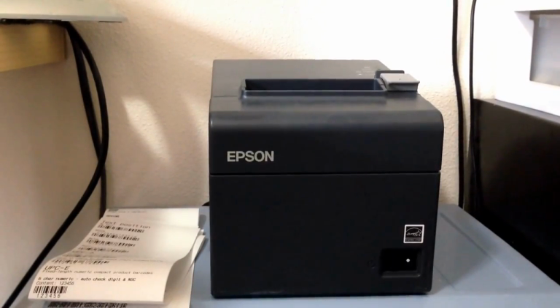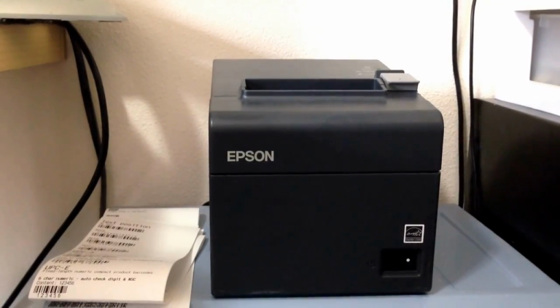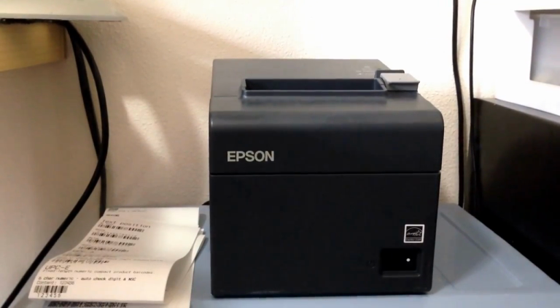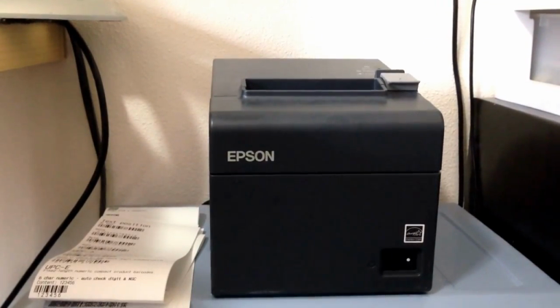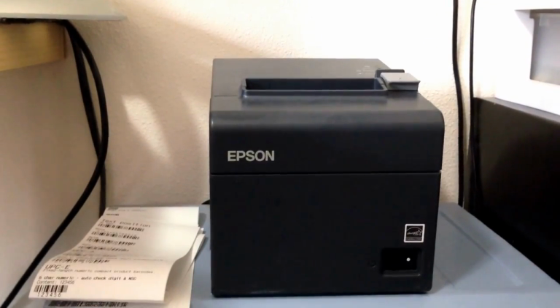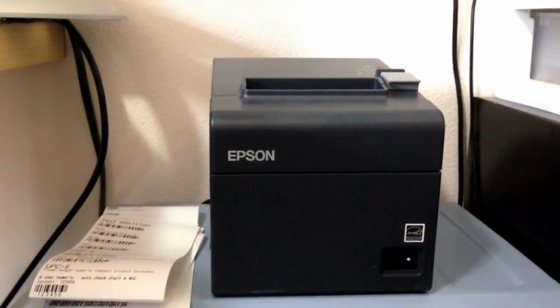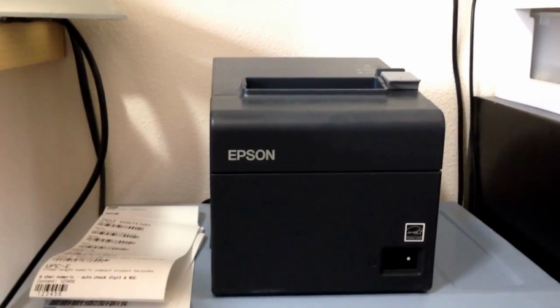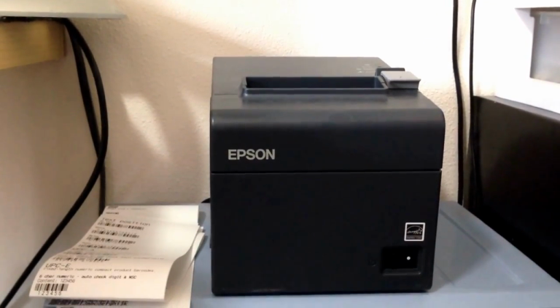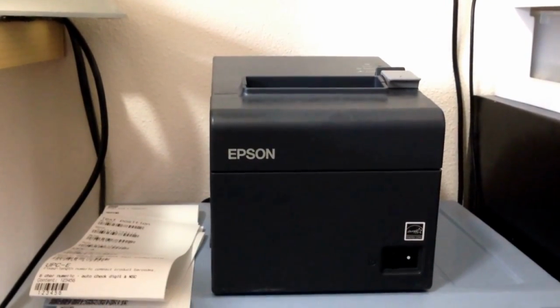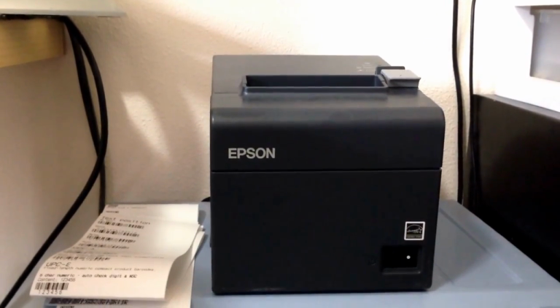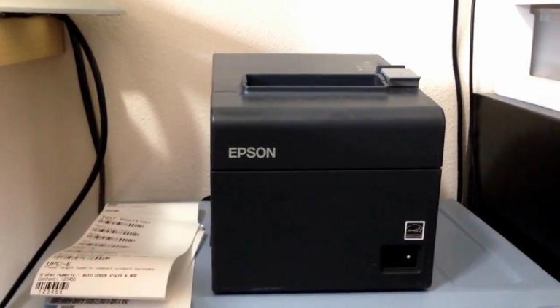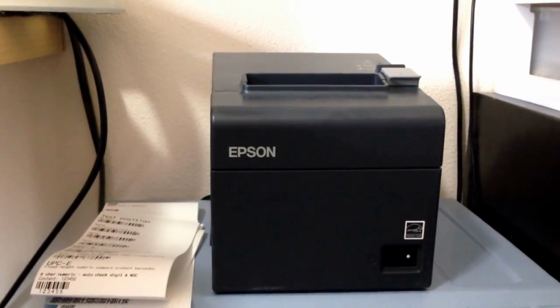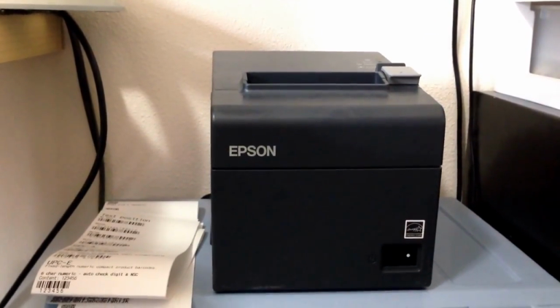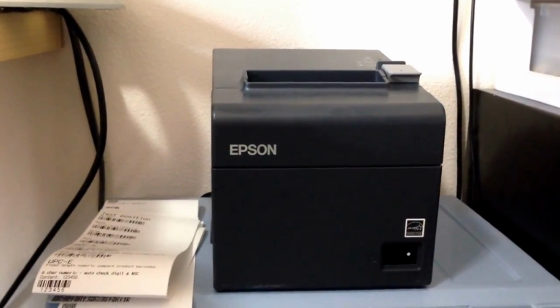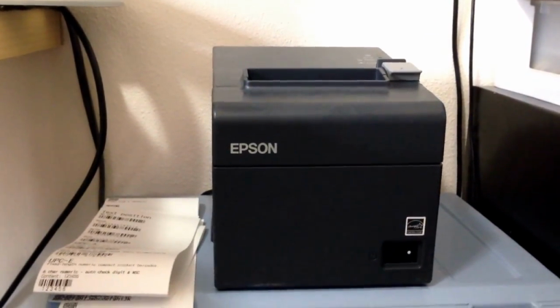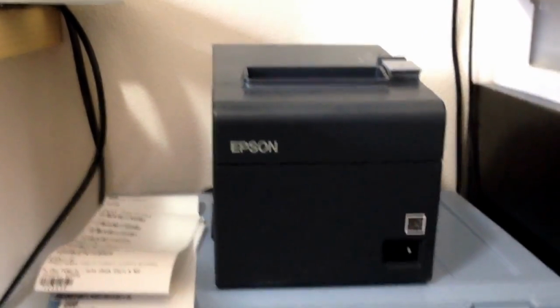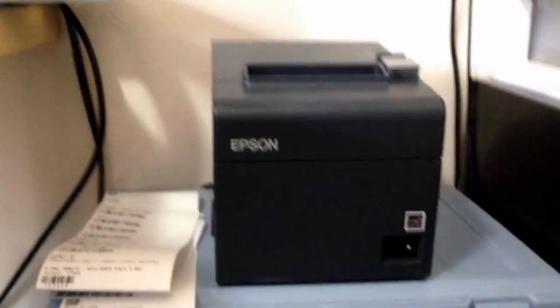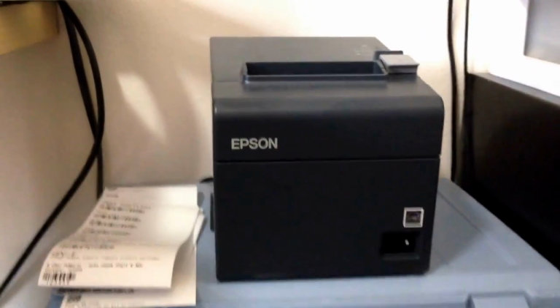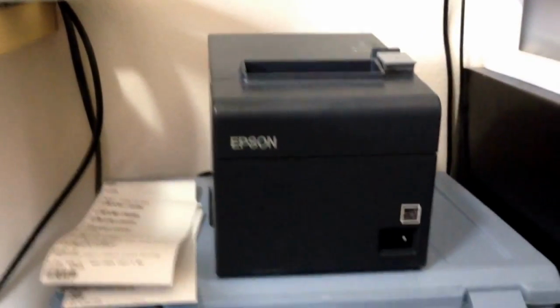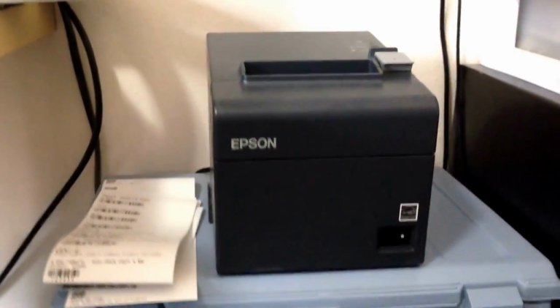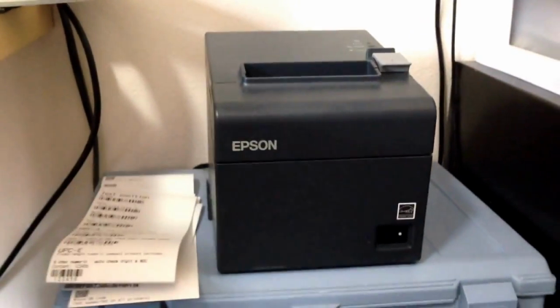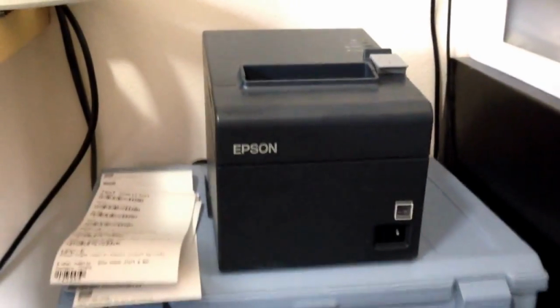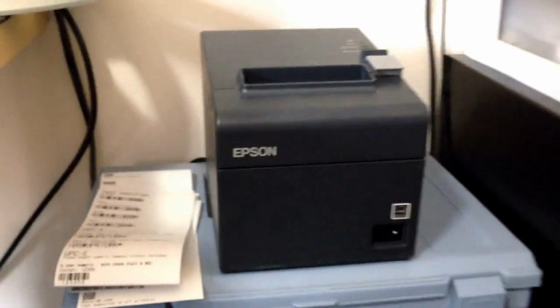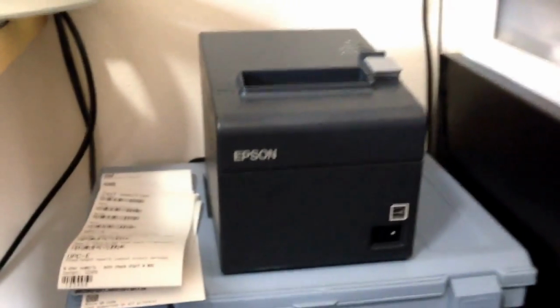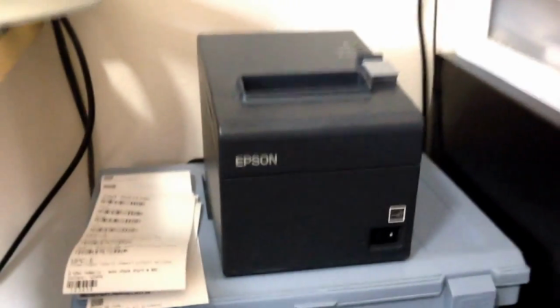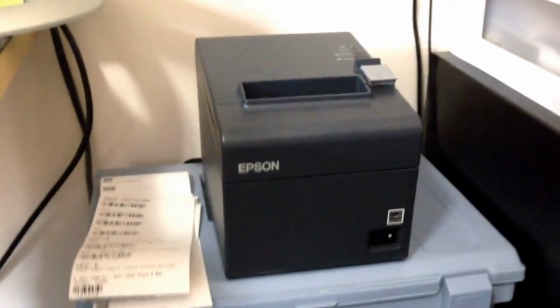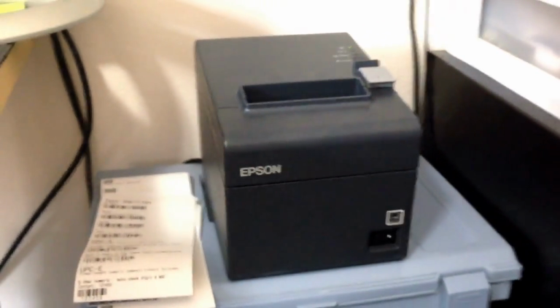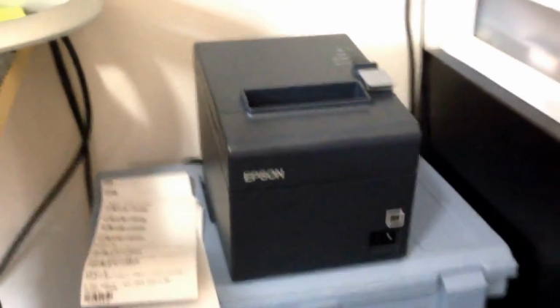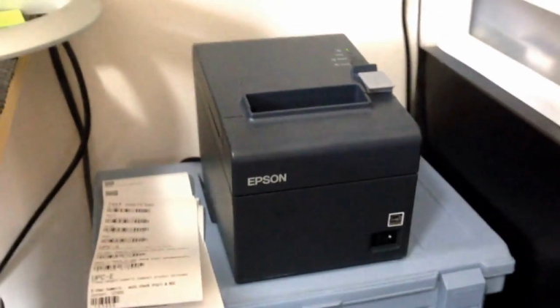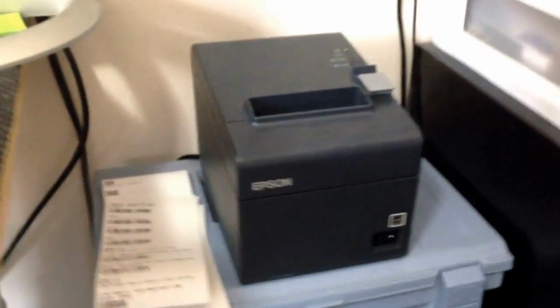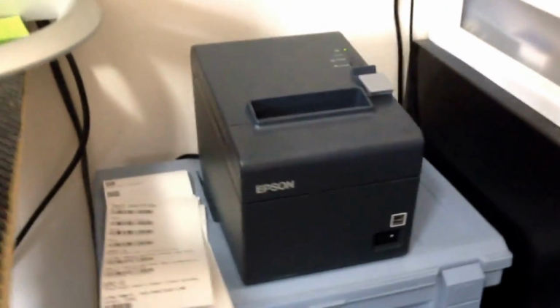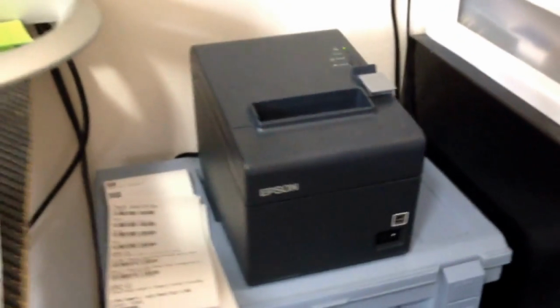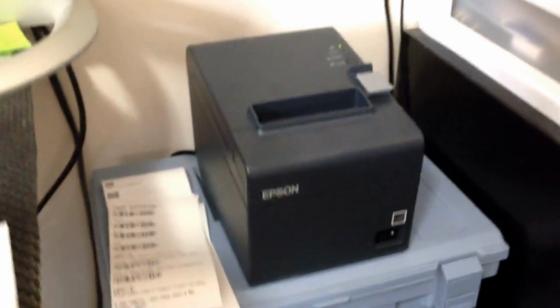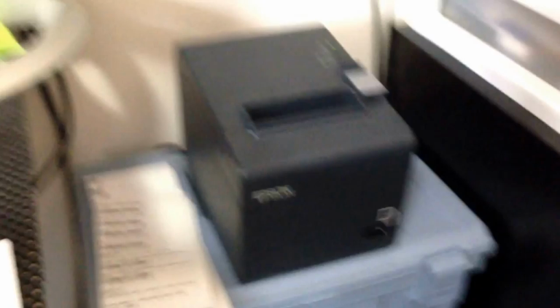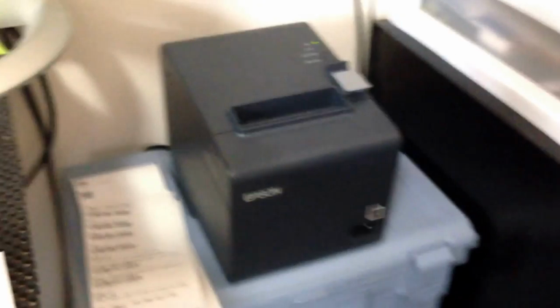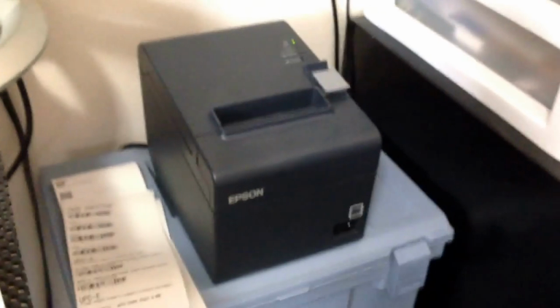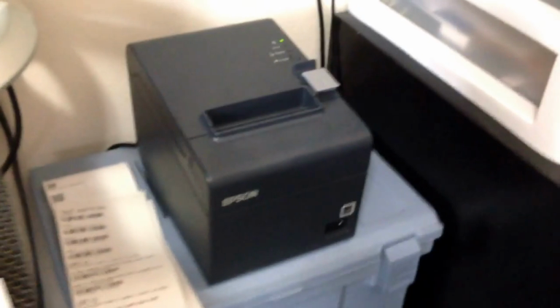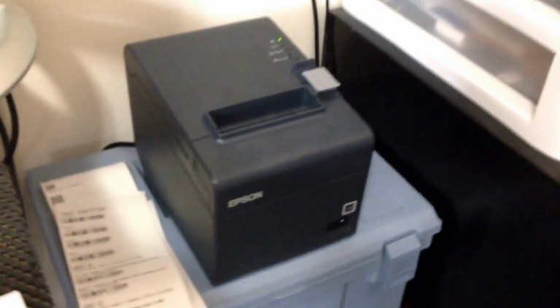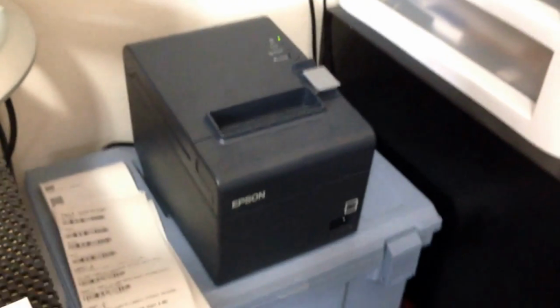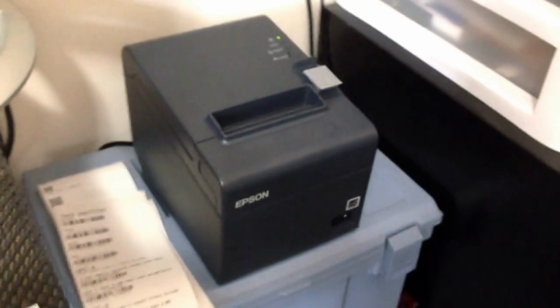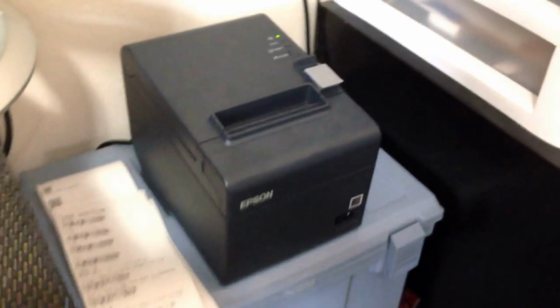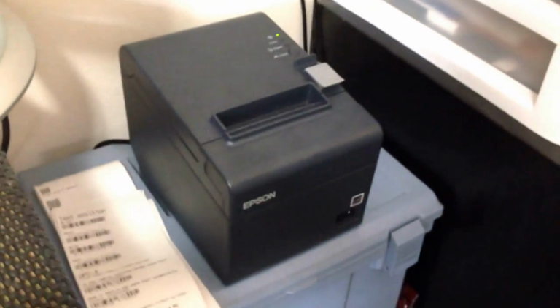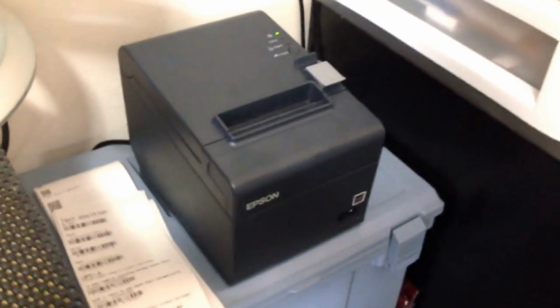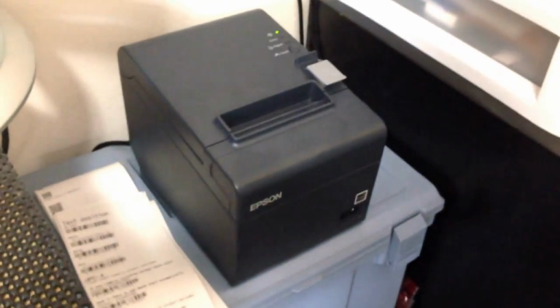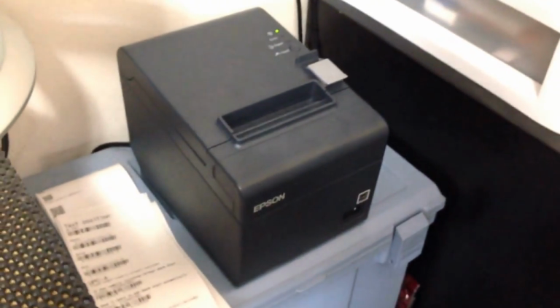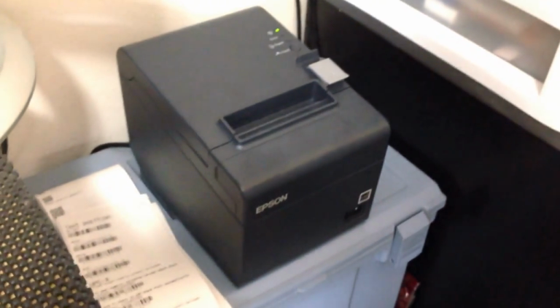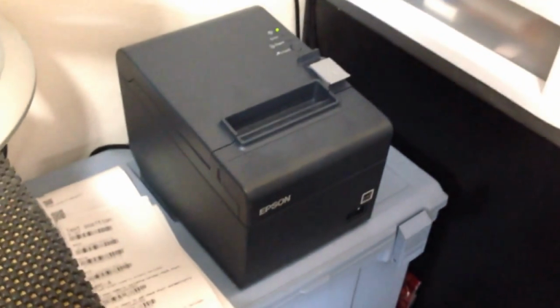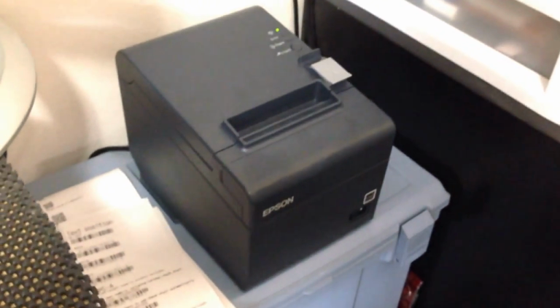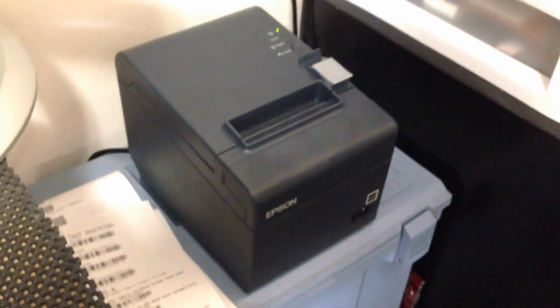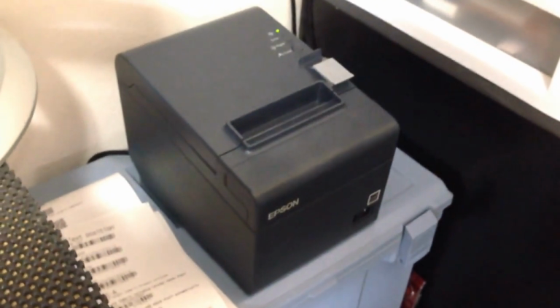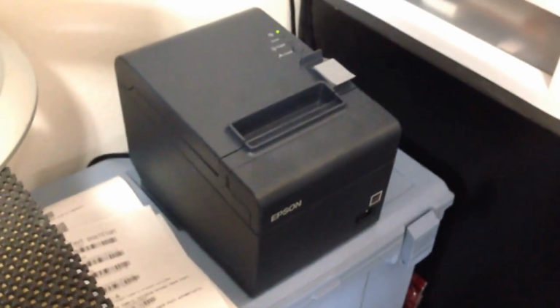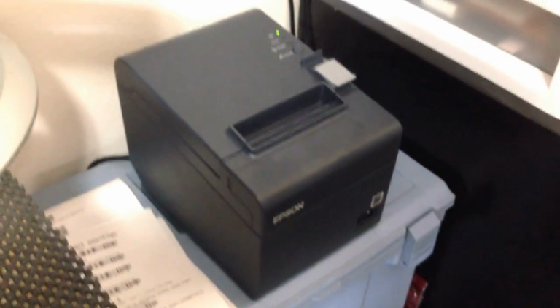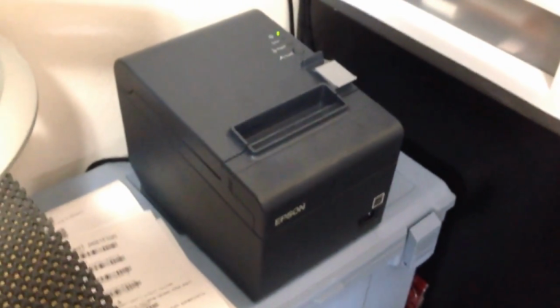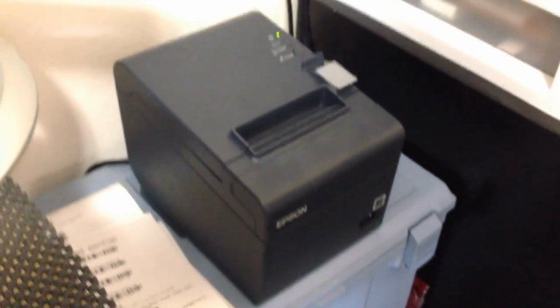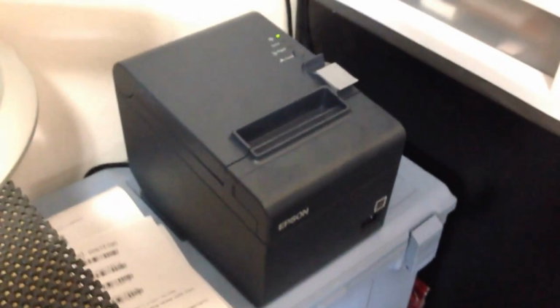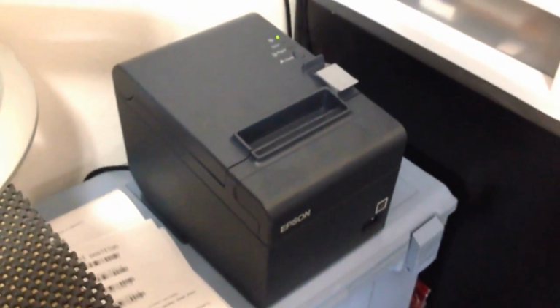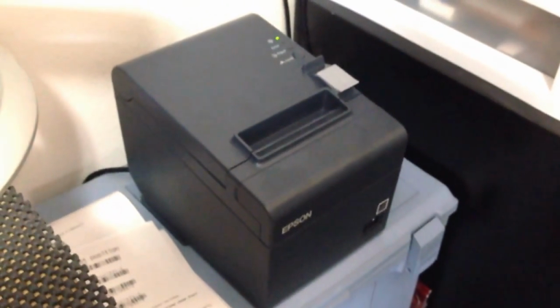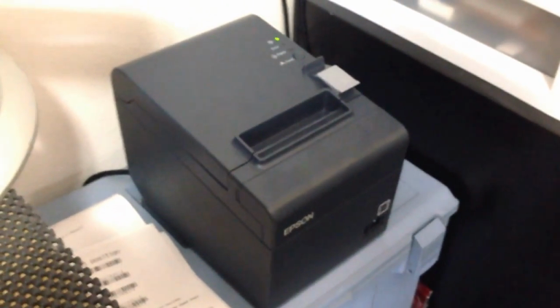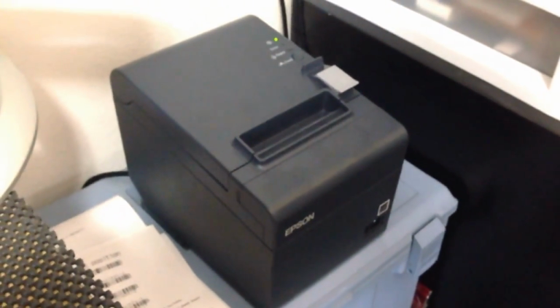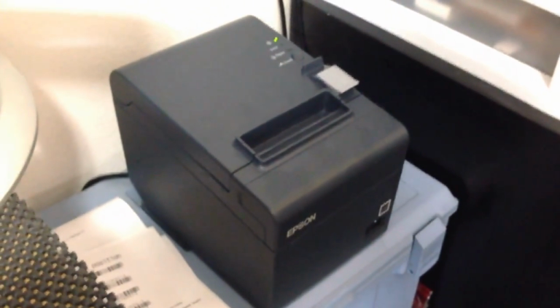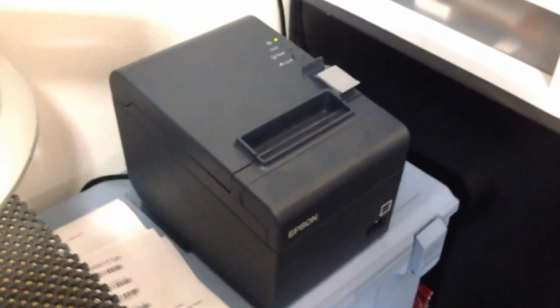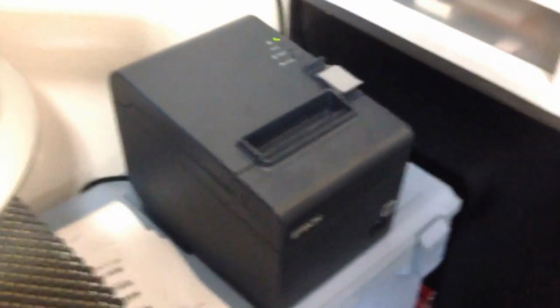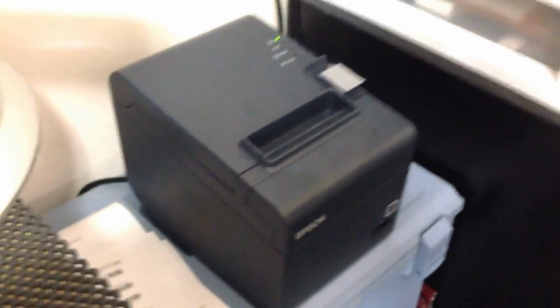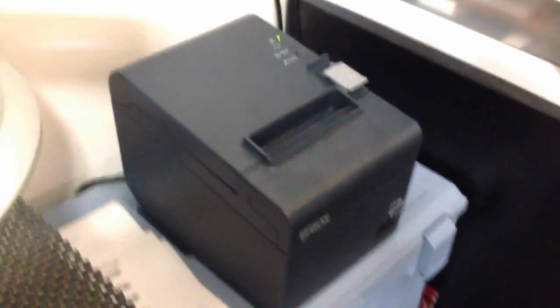Hi there, thanks for watching. This is a review of the Epson TM-T20II thermal printer.